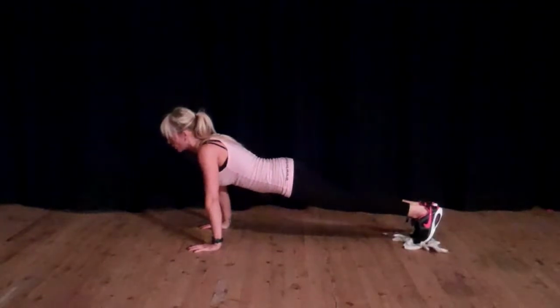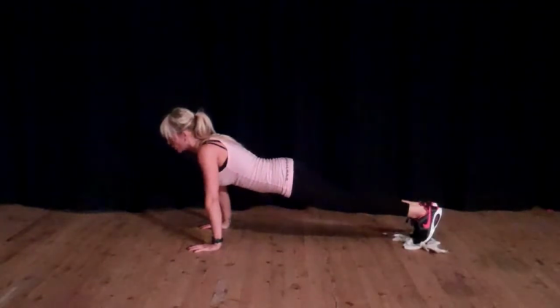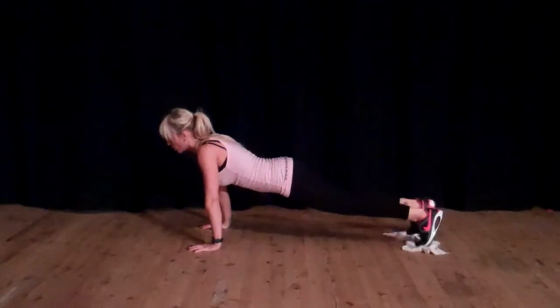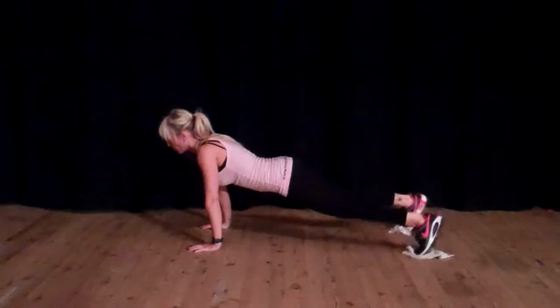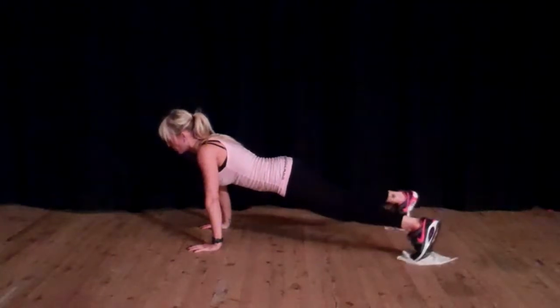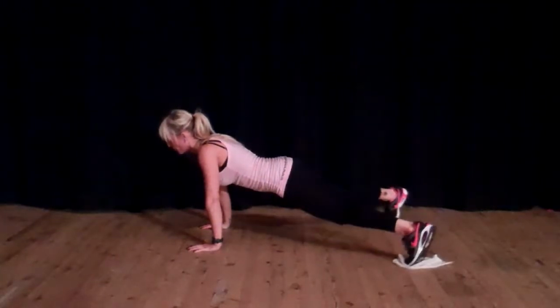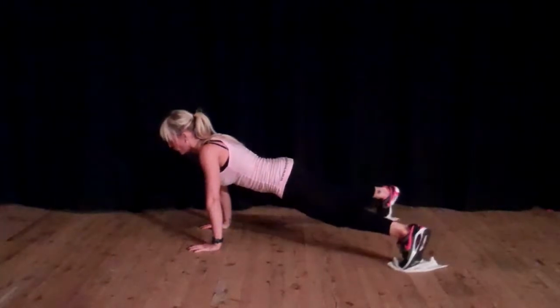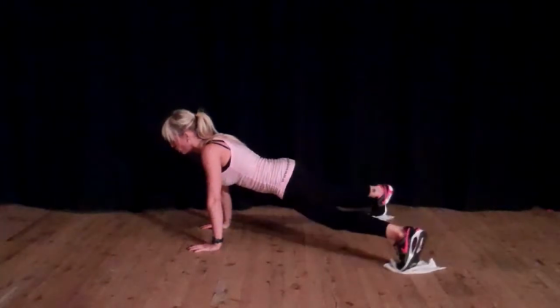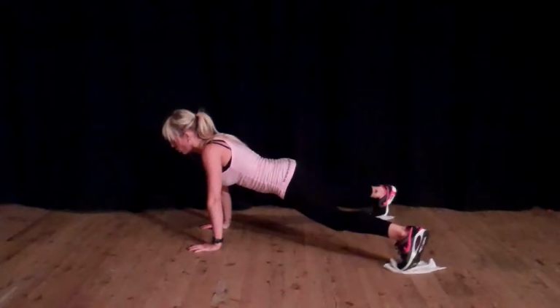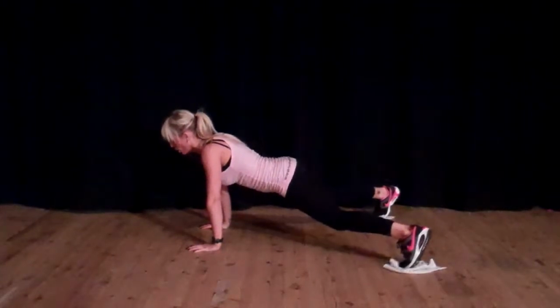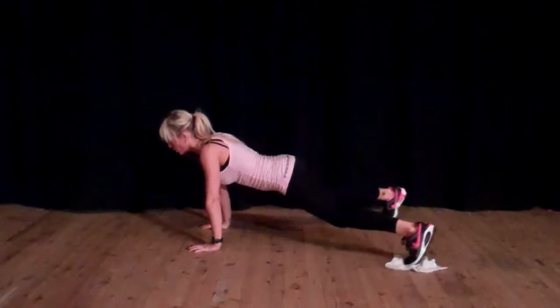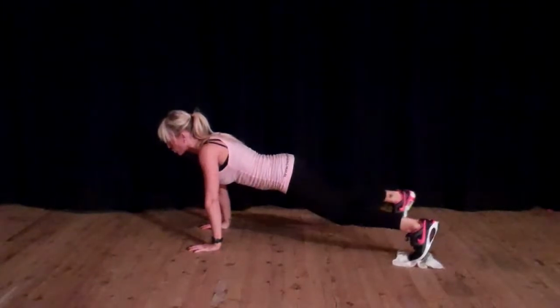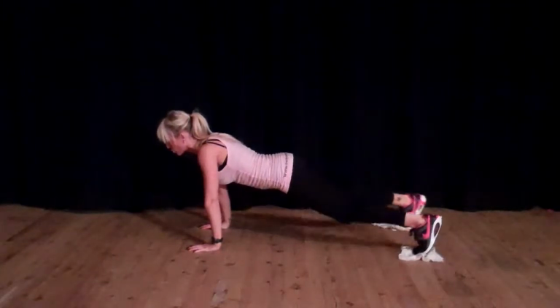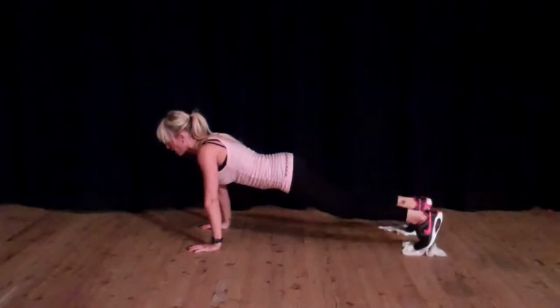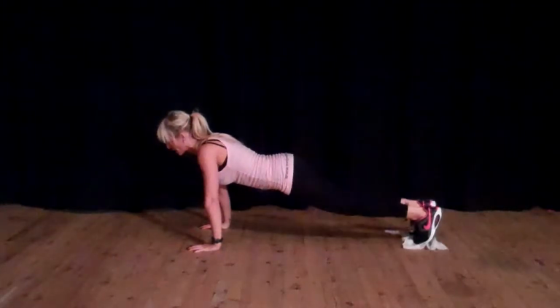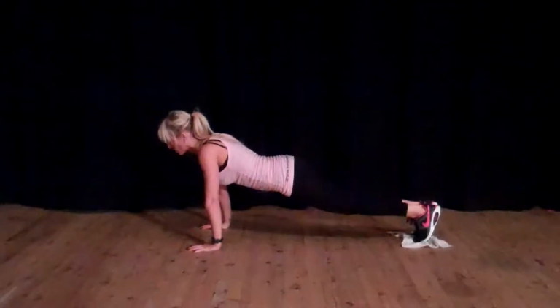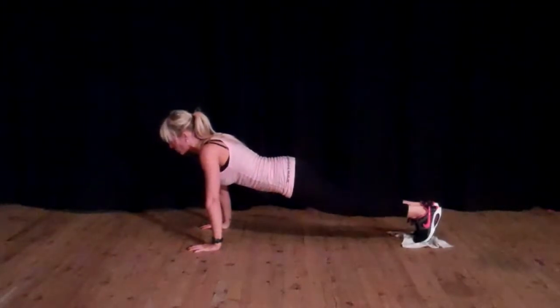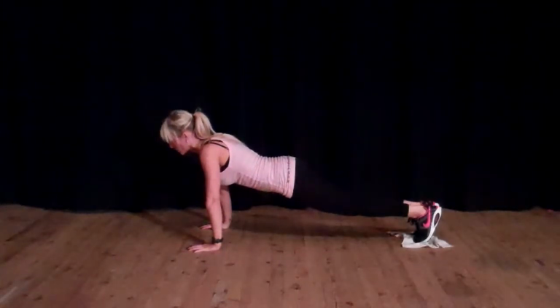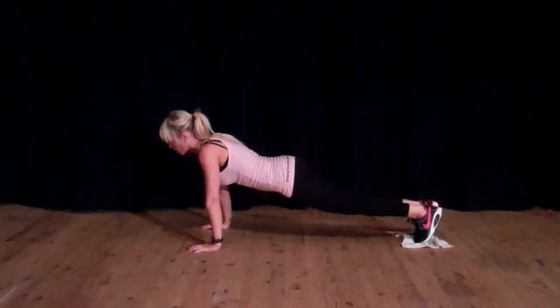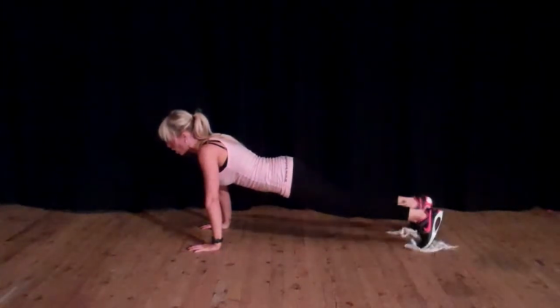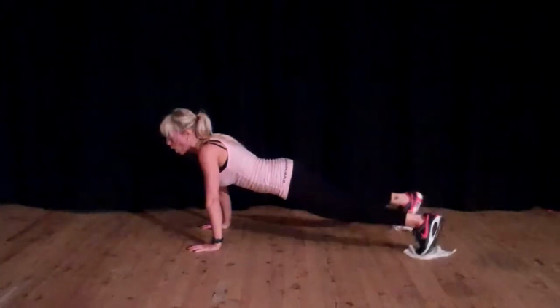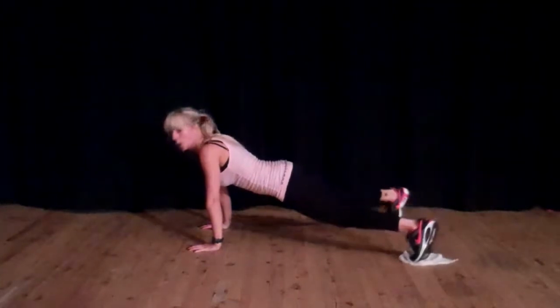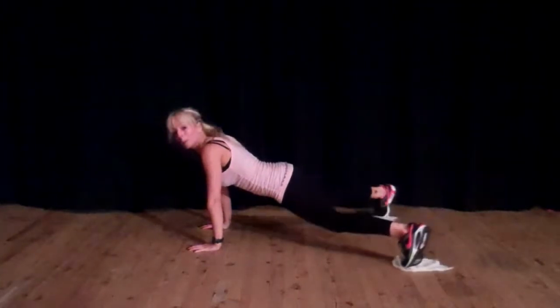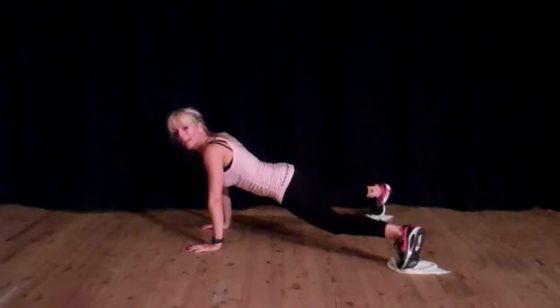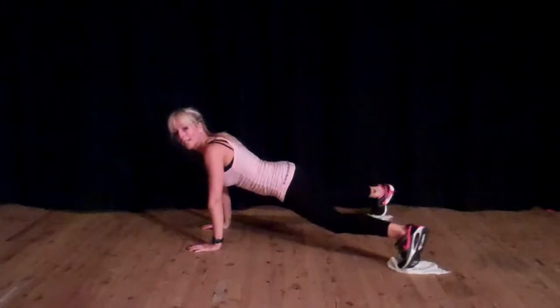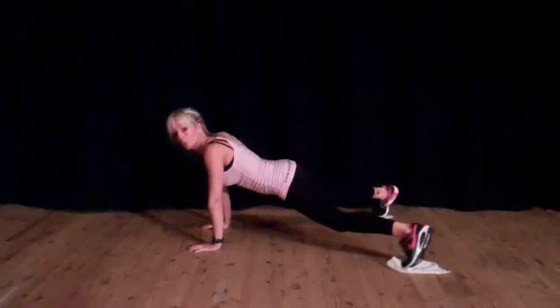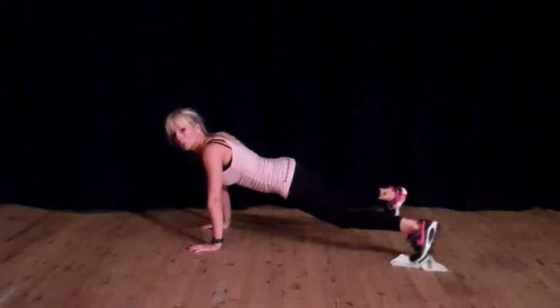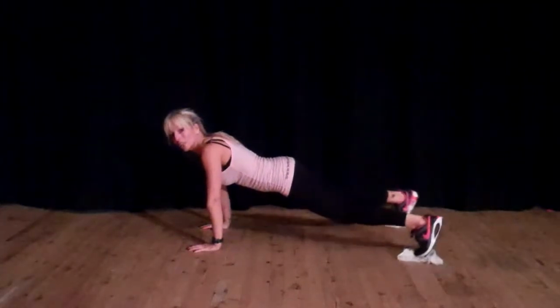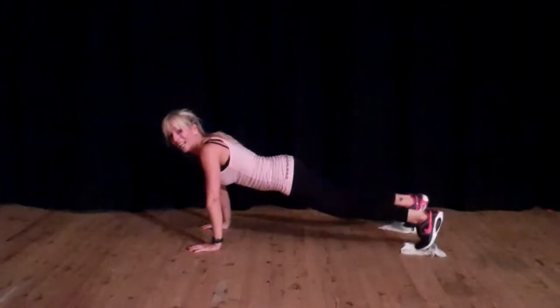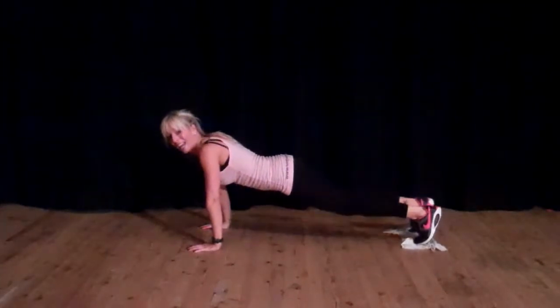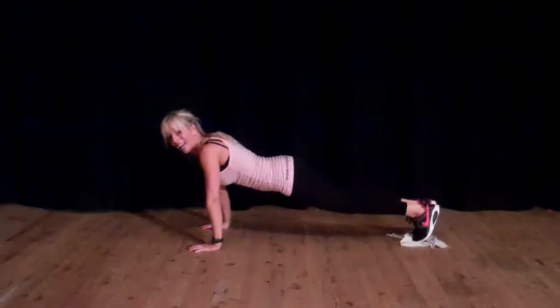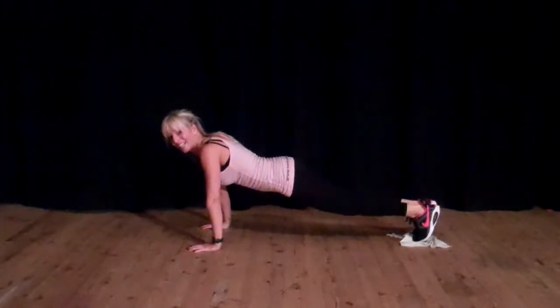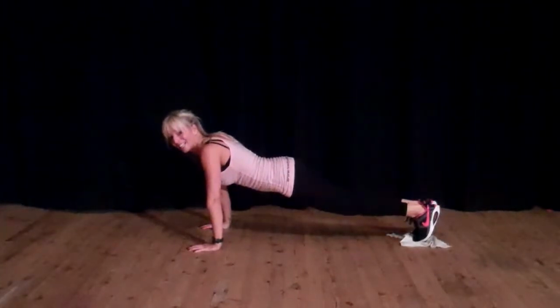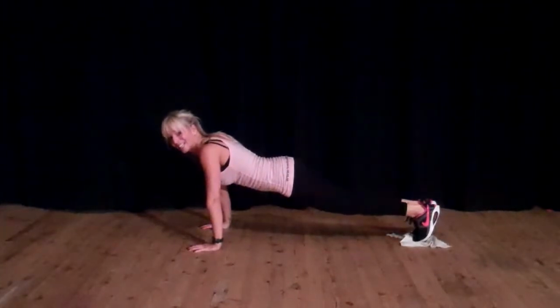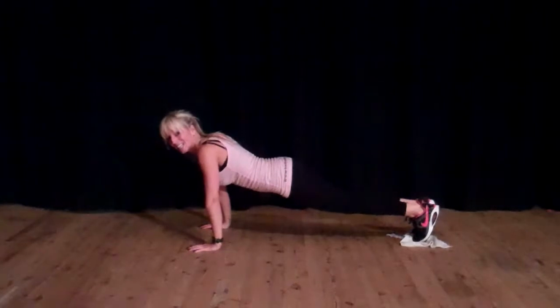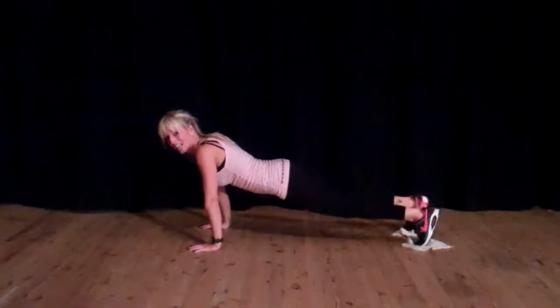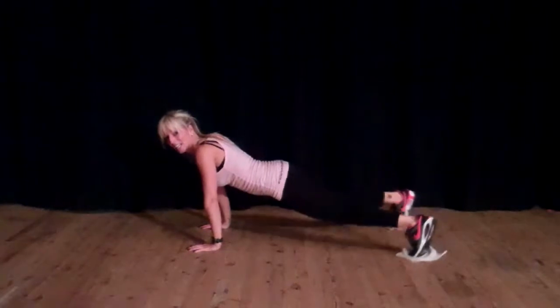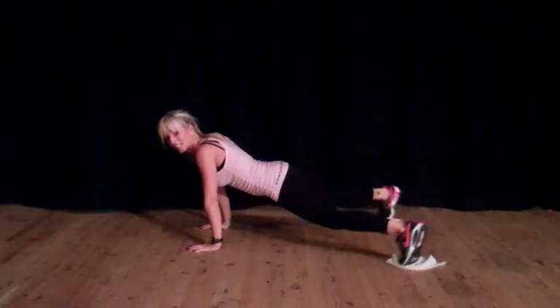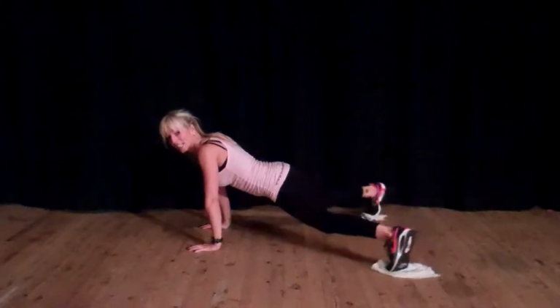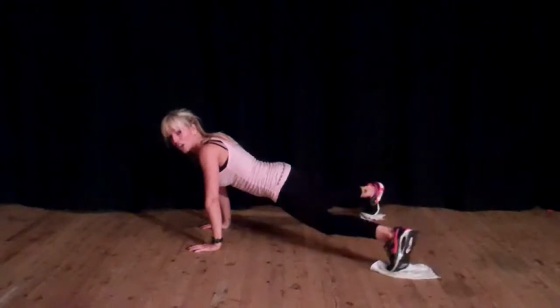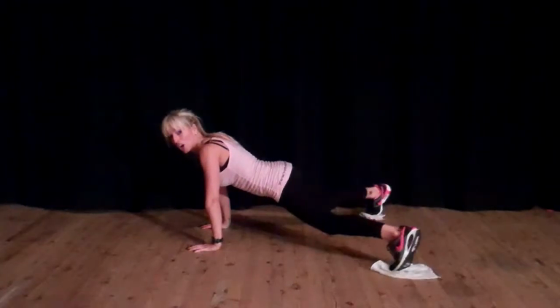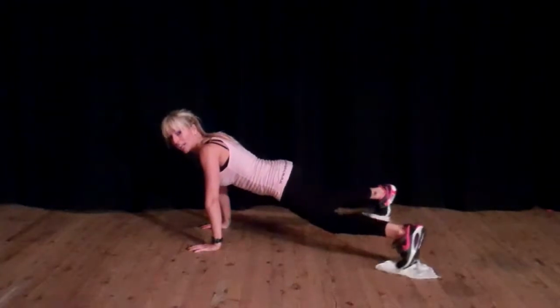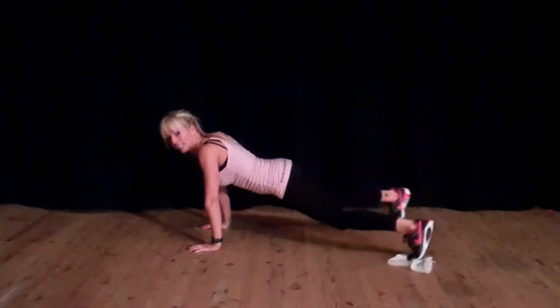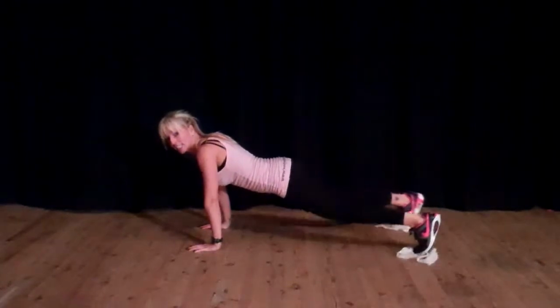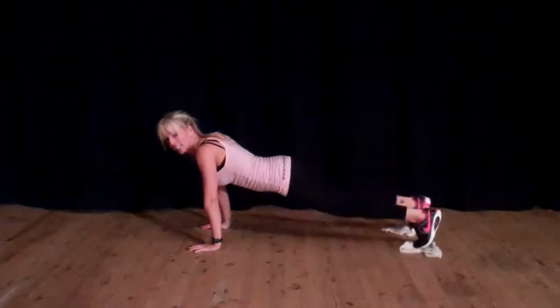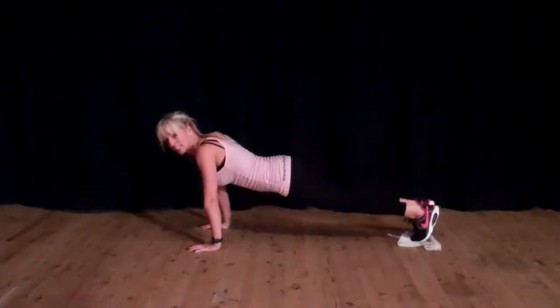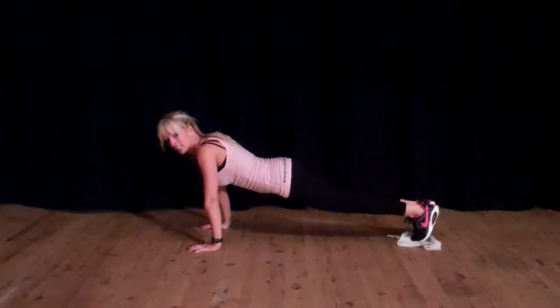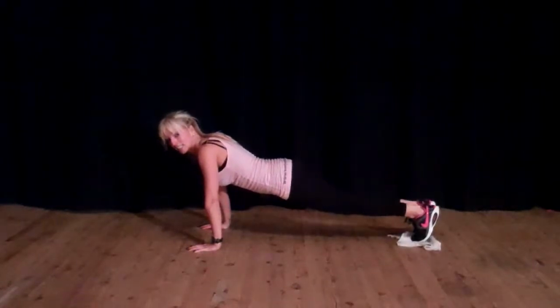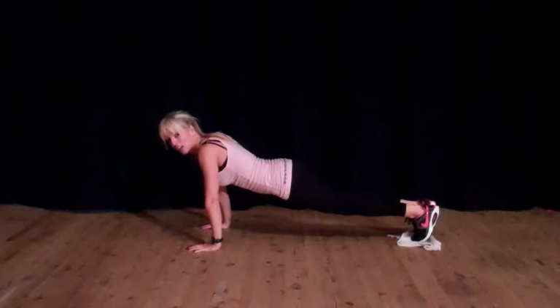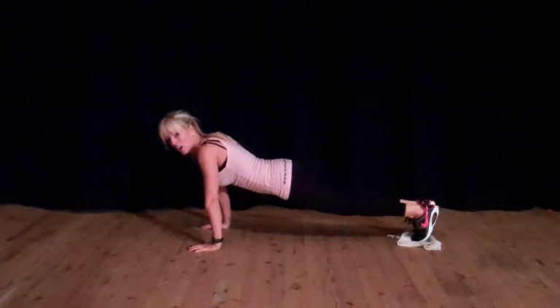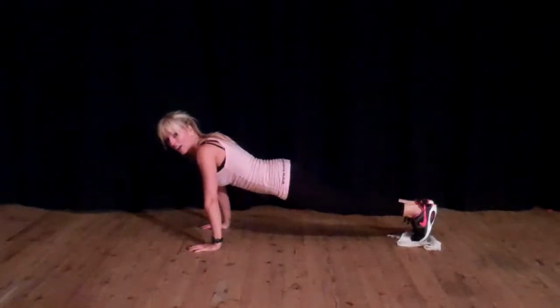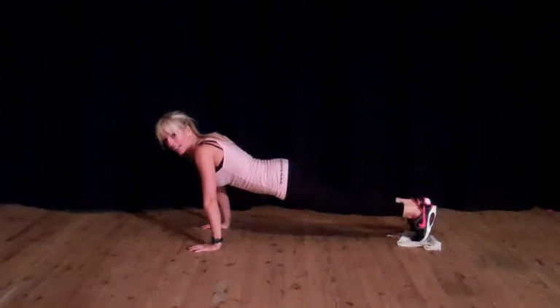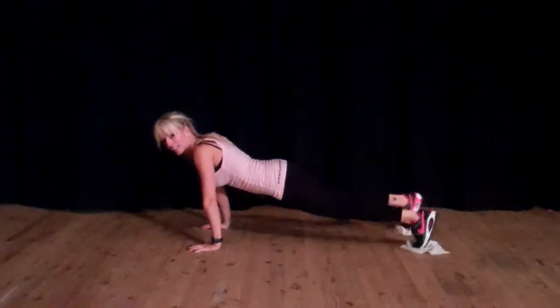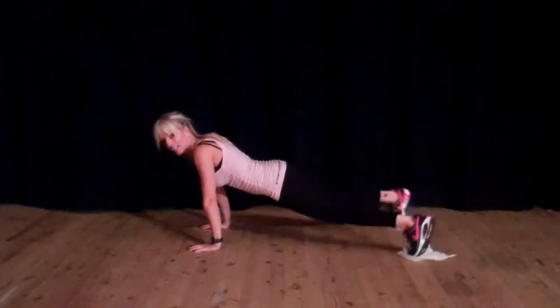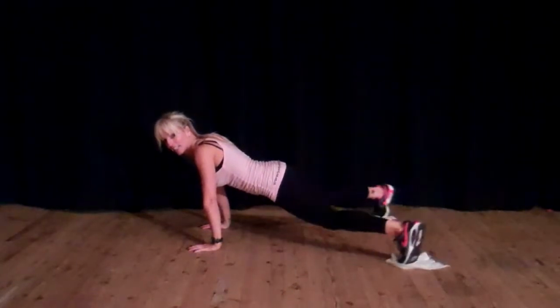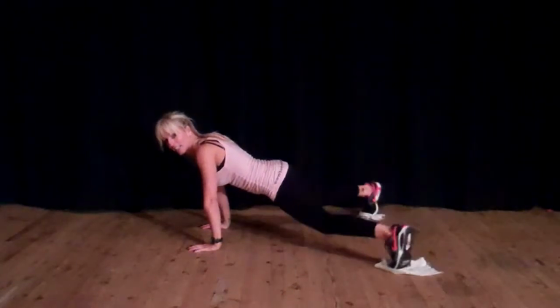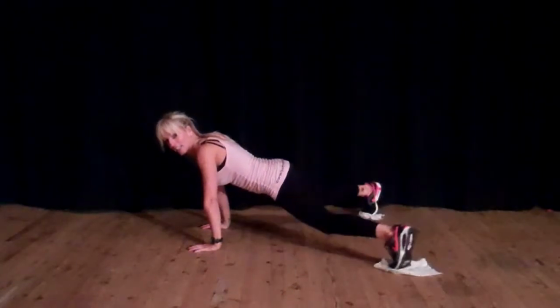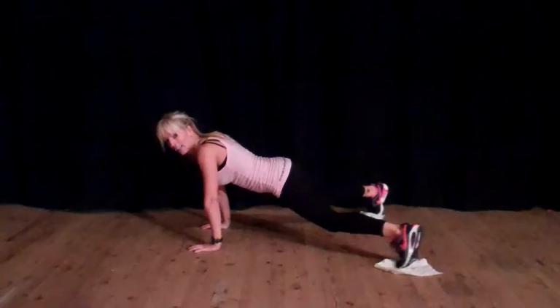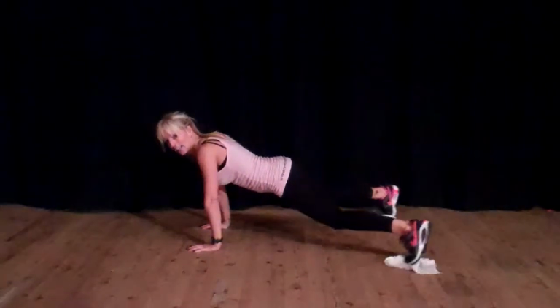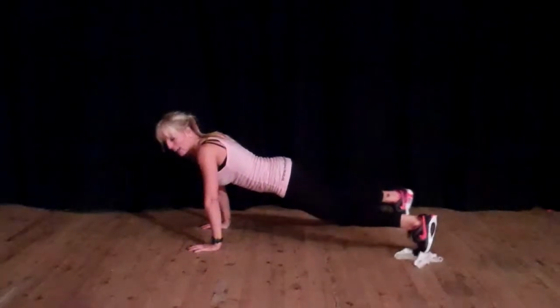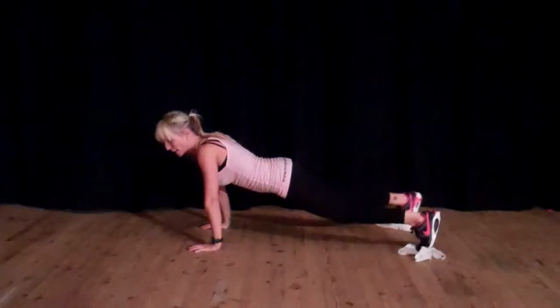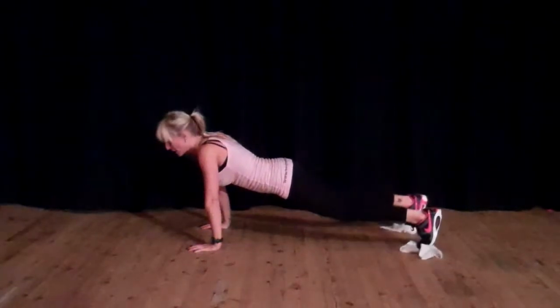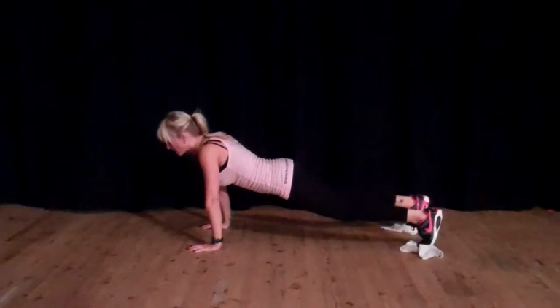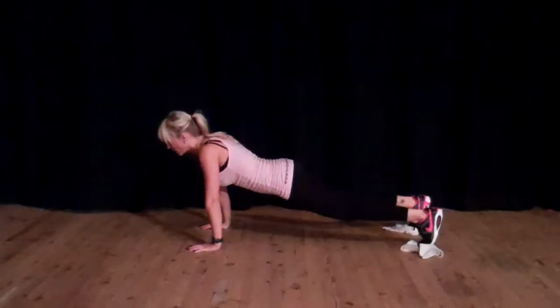You're going to do four straddles, opening your legs side to side like this.